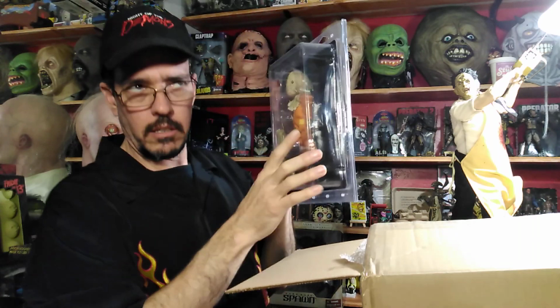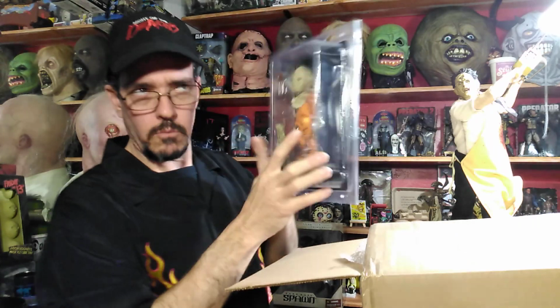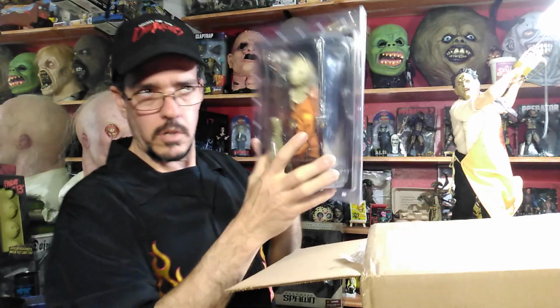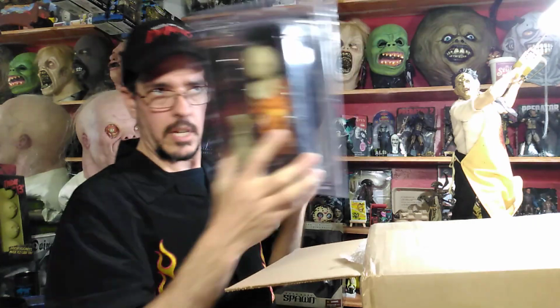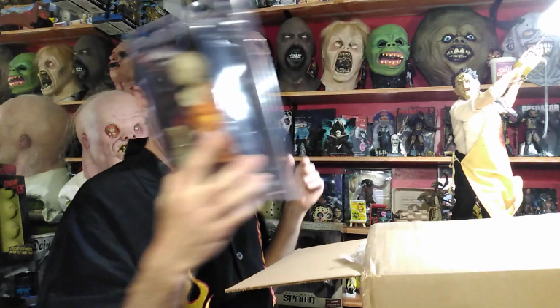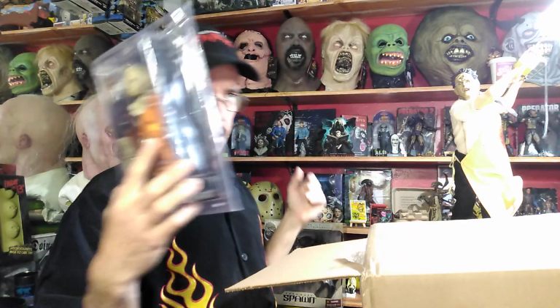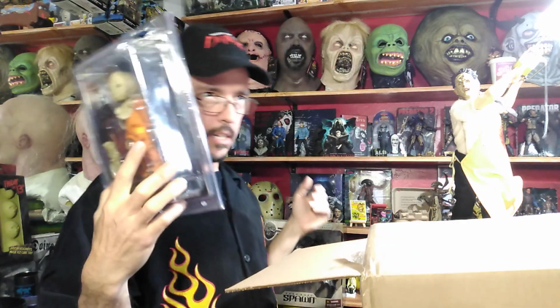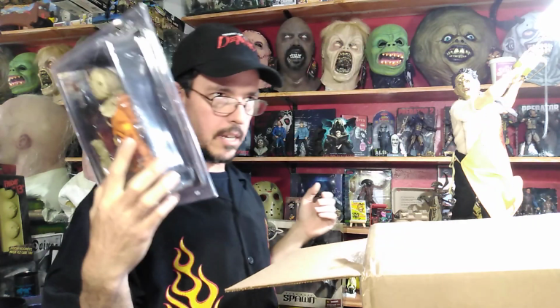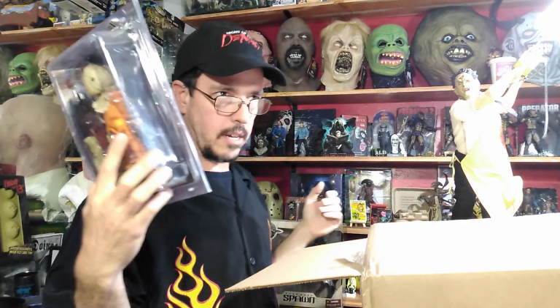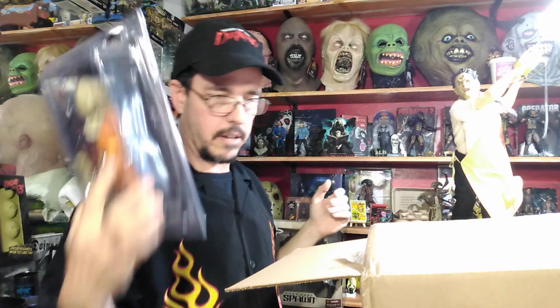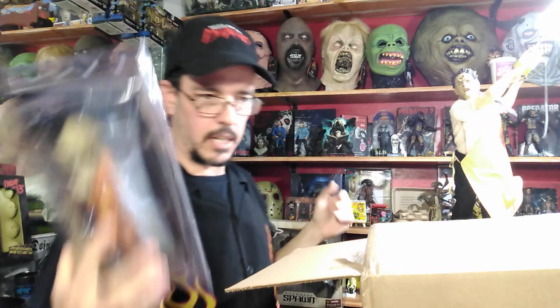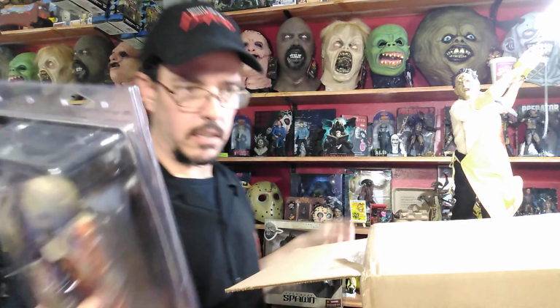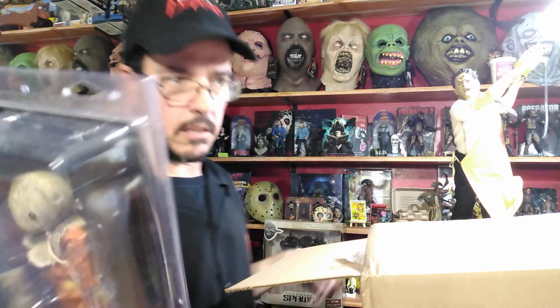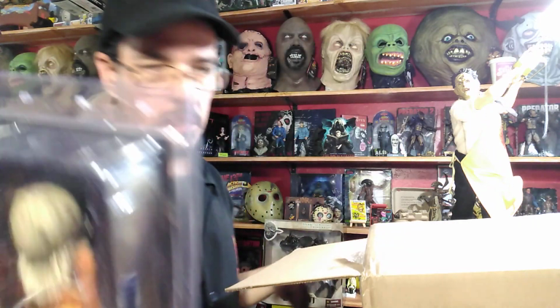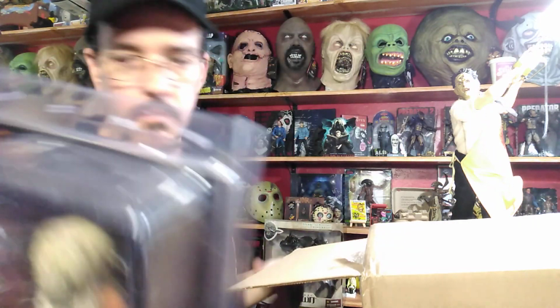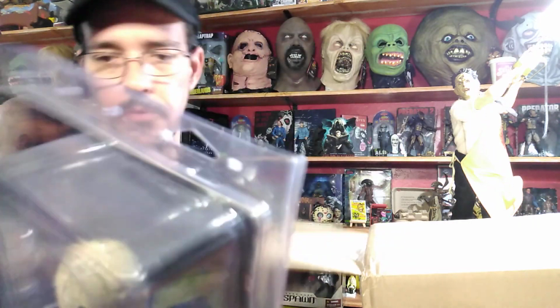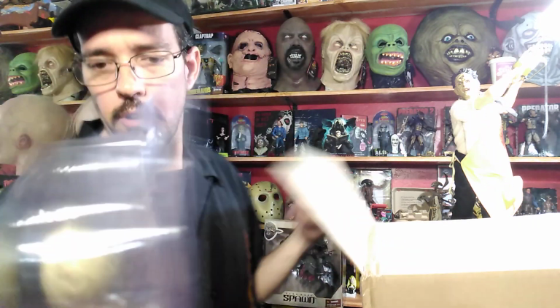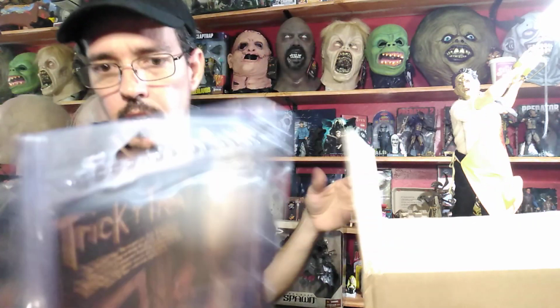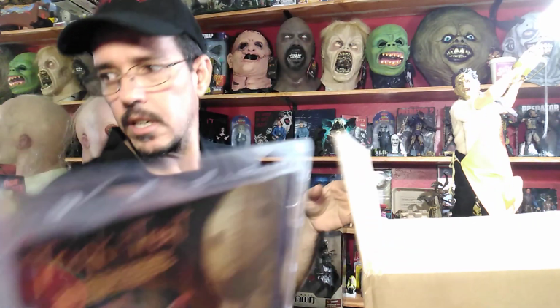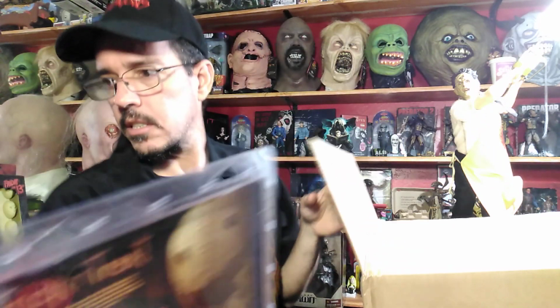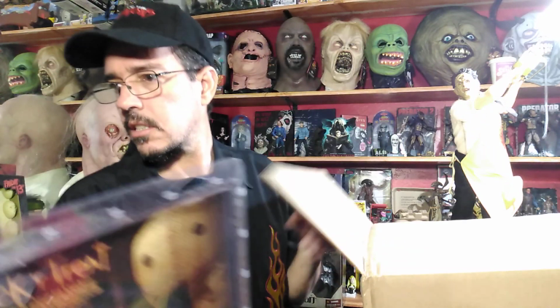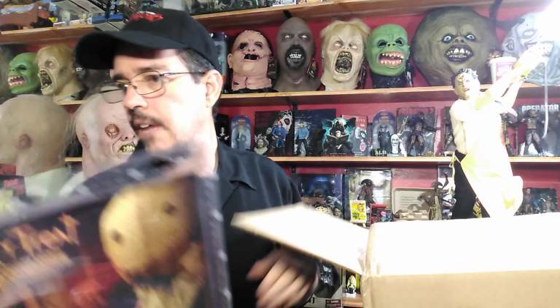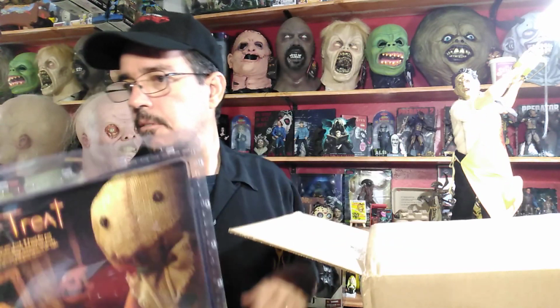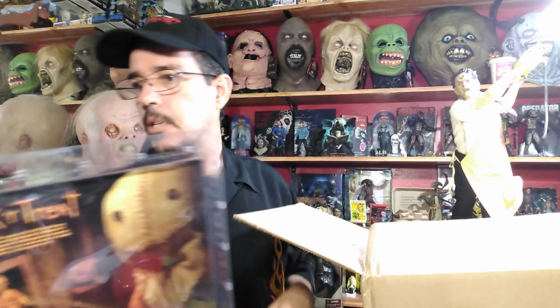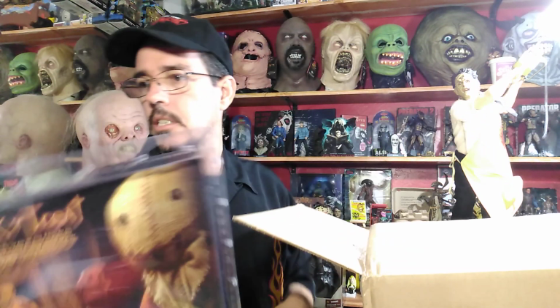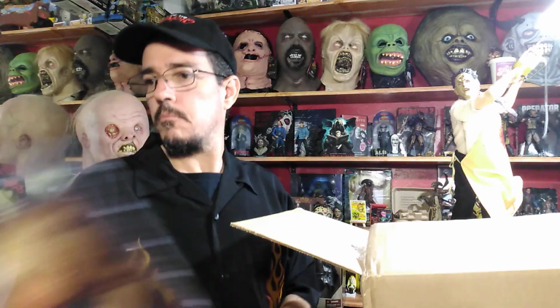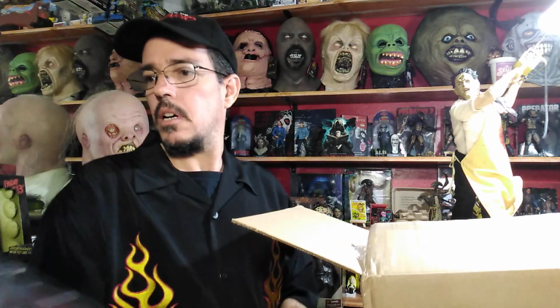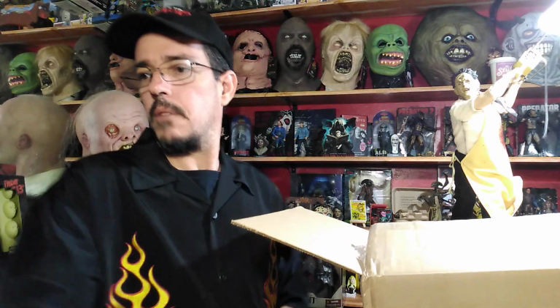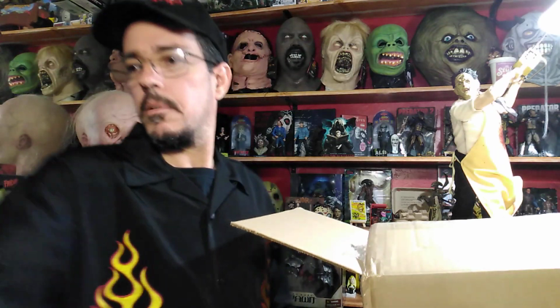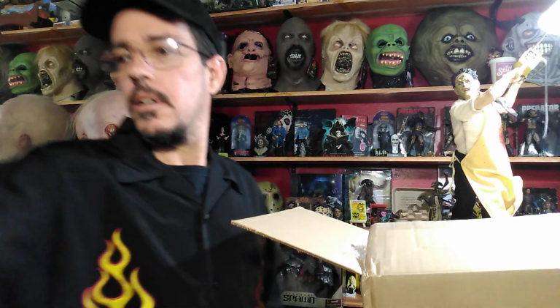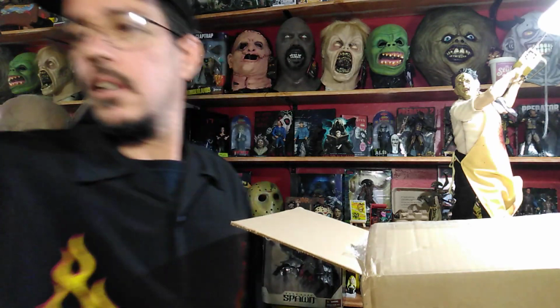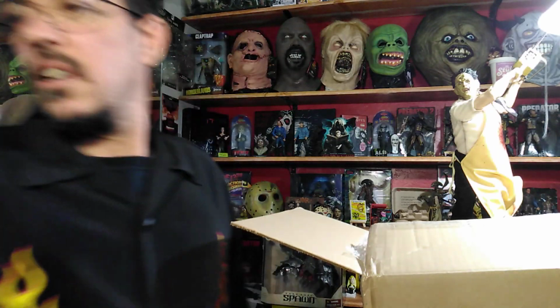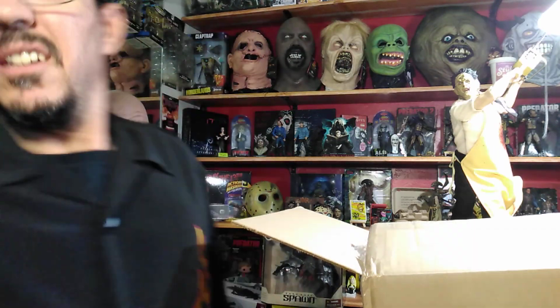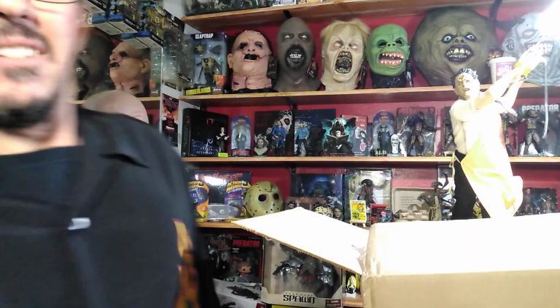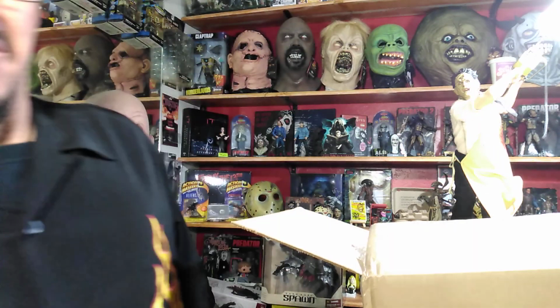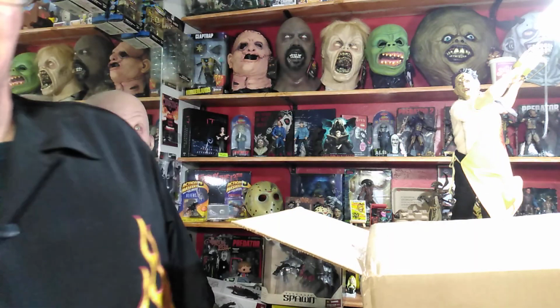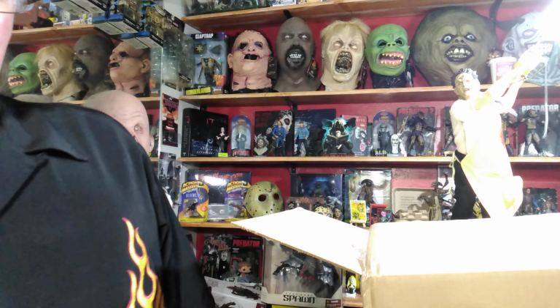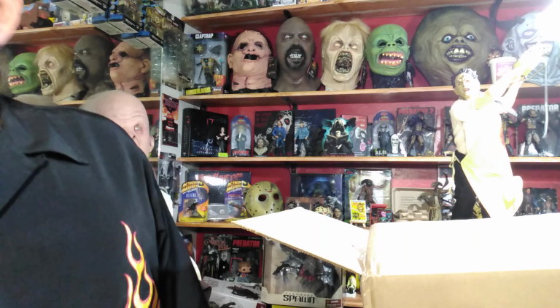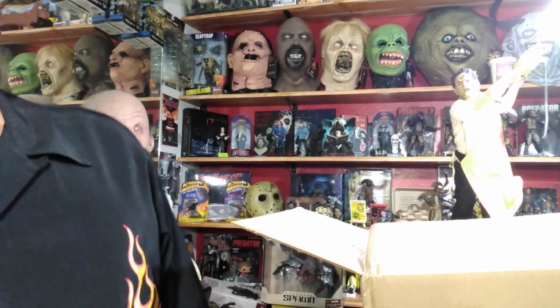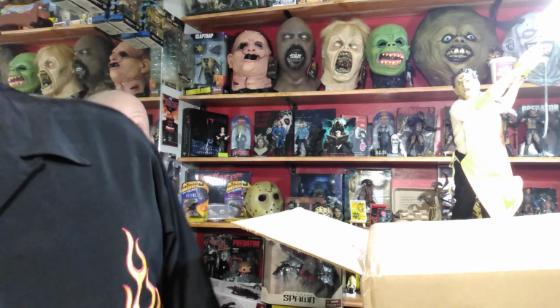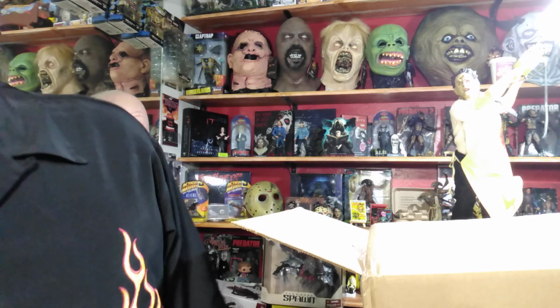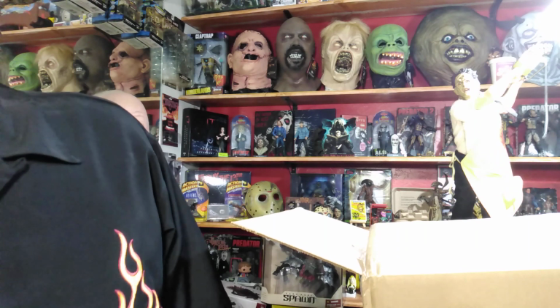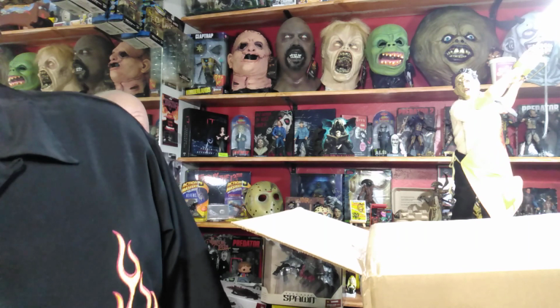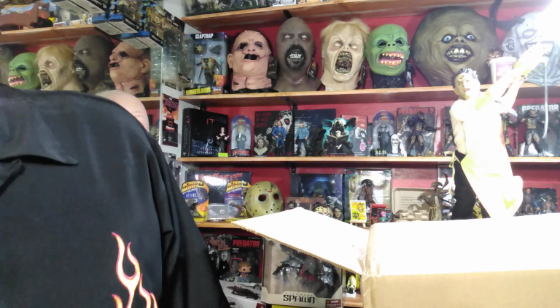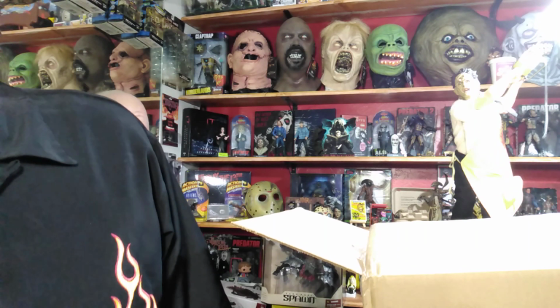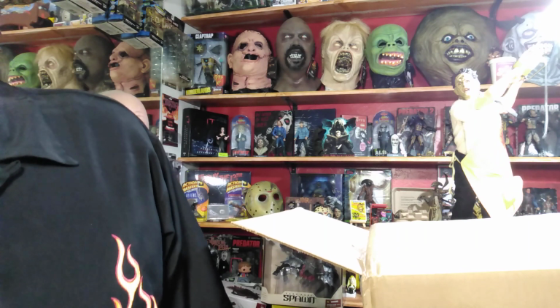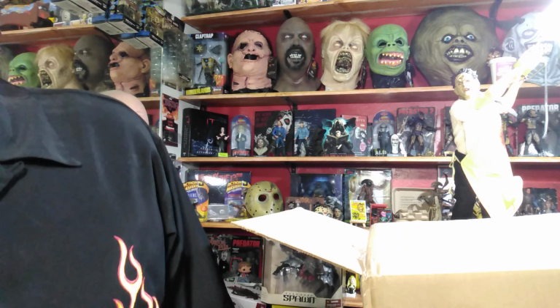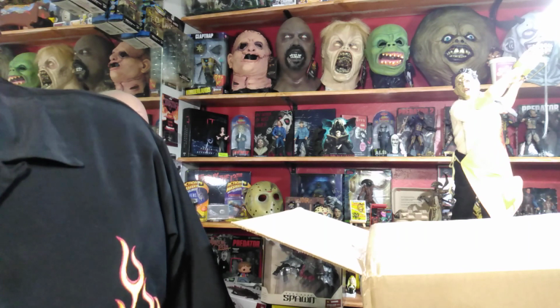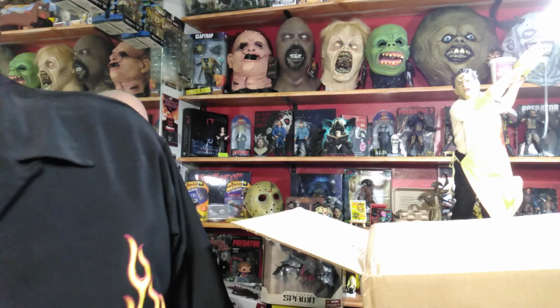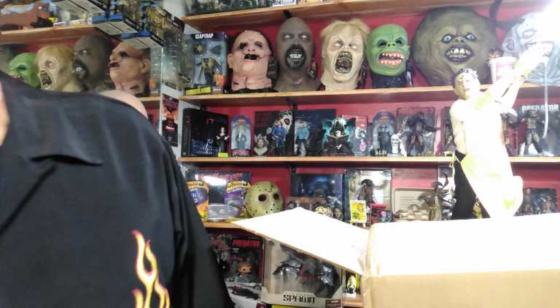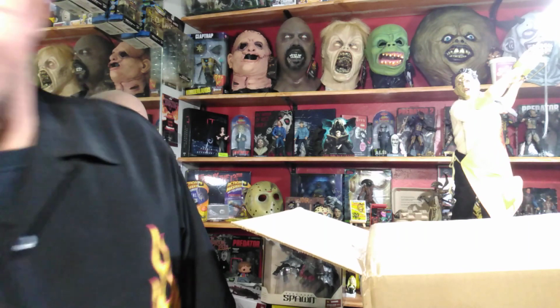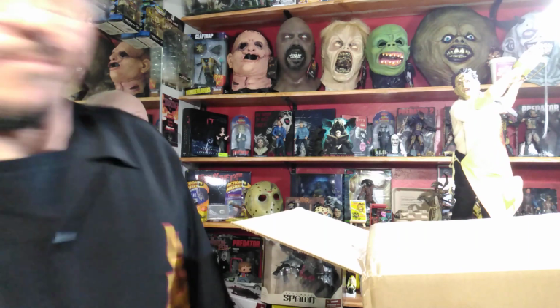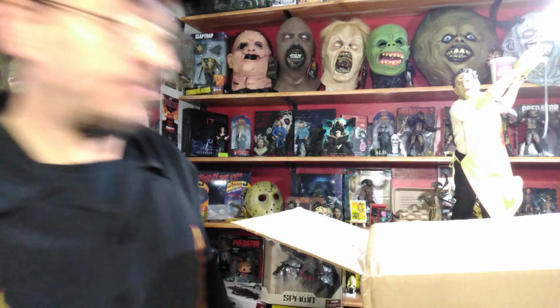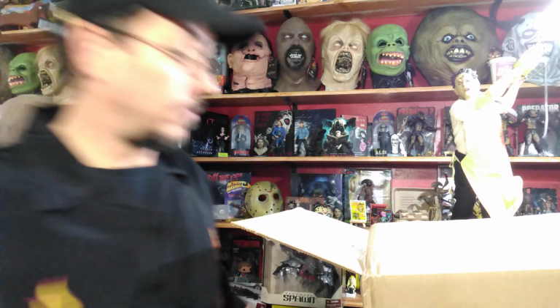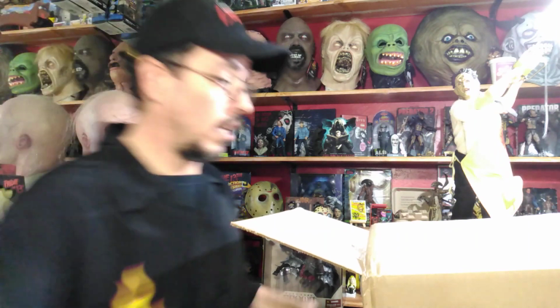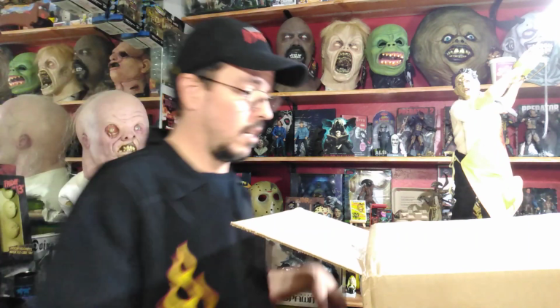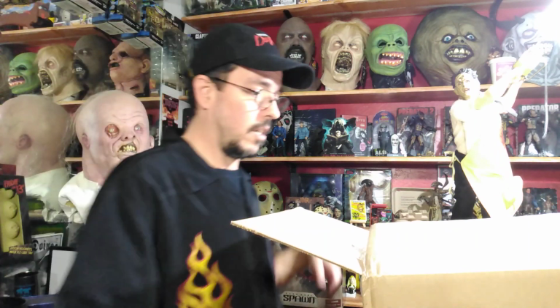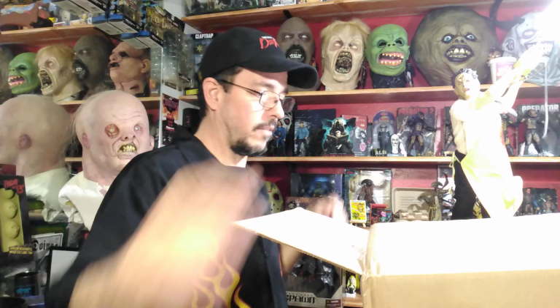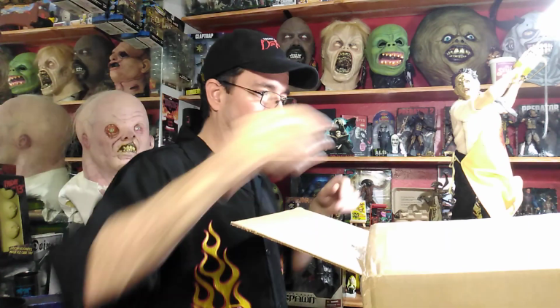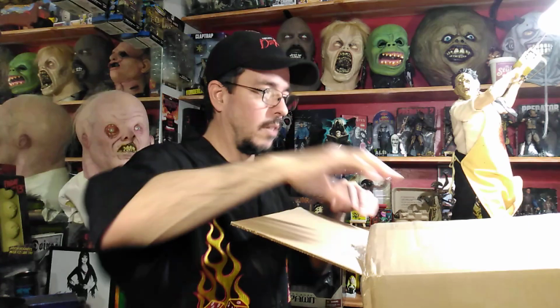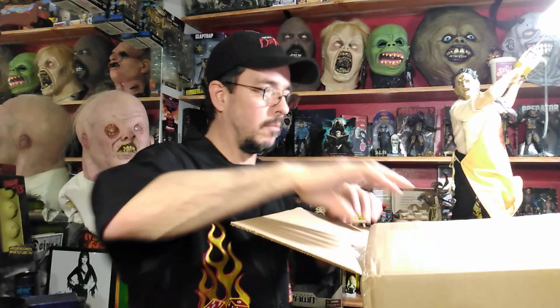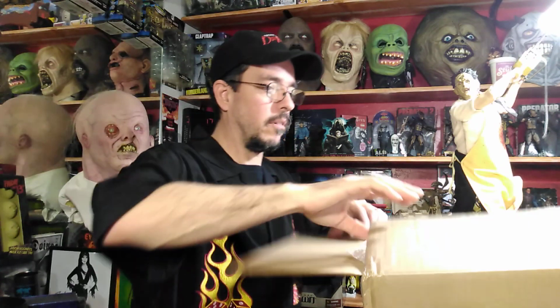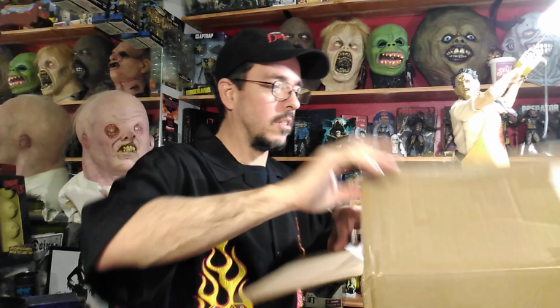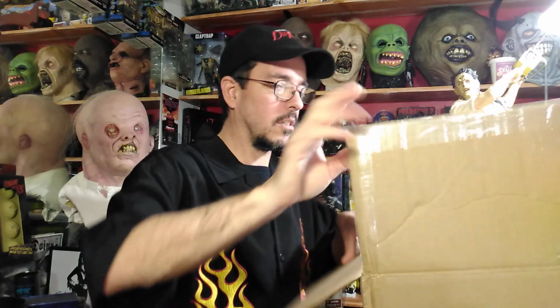The only one I need now is the new Freddy. I just haven't picked him up — I really don't like the look of it, but I'll have to get him eventually.